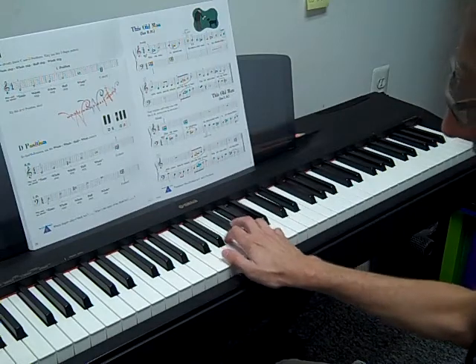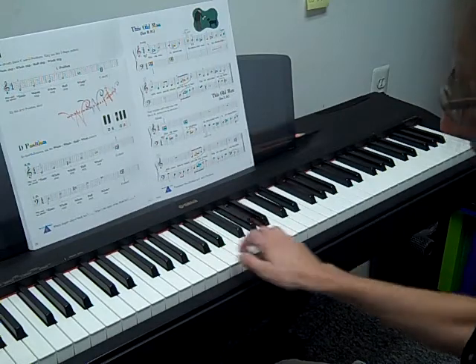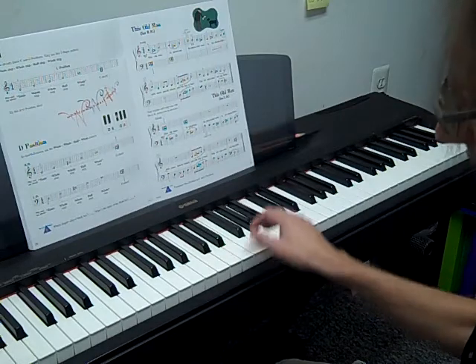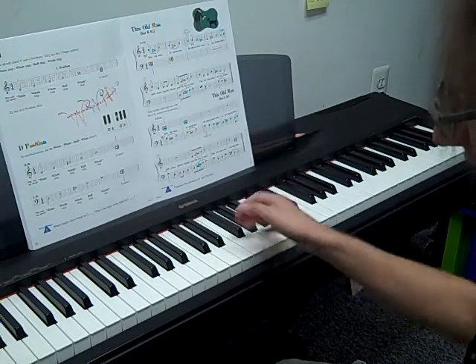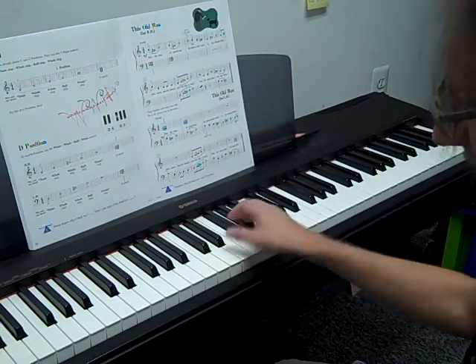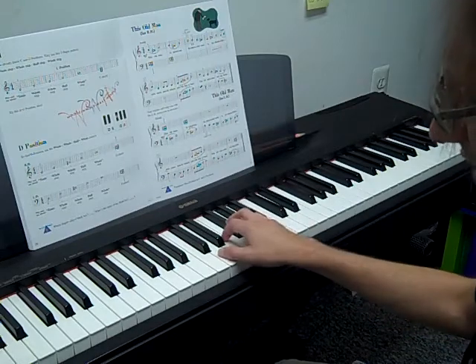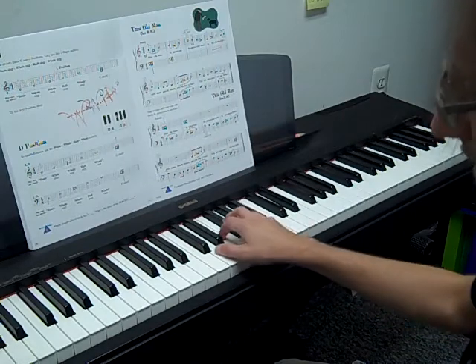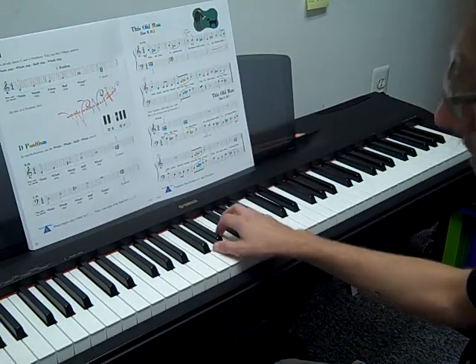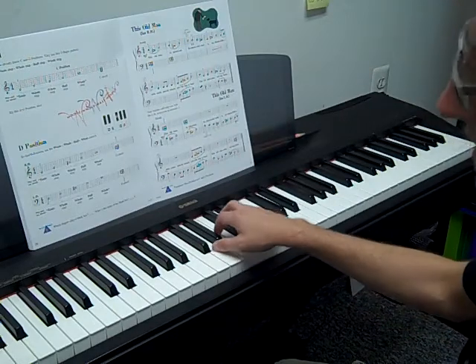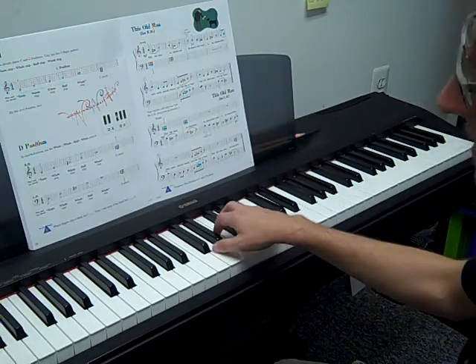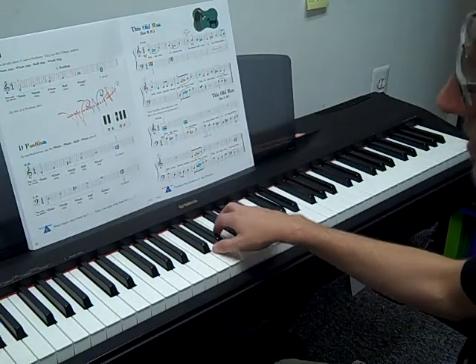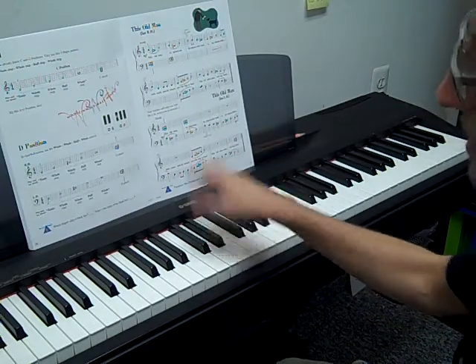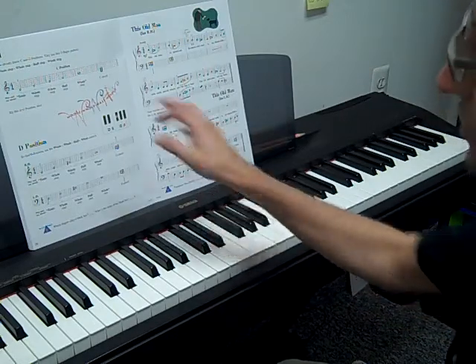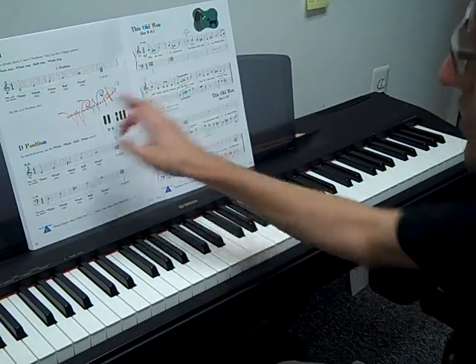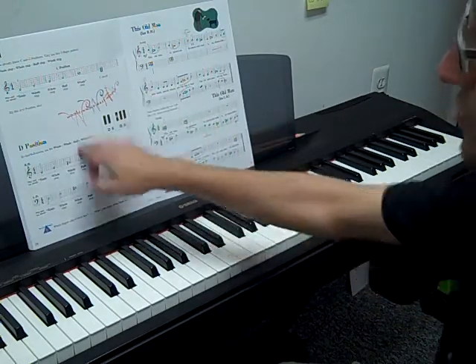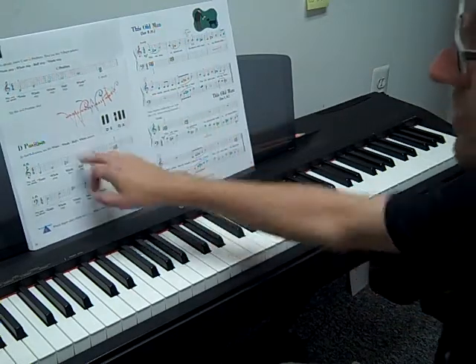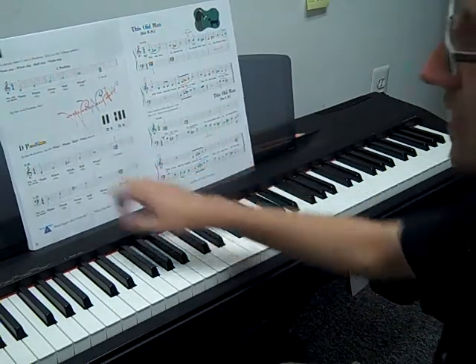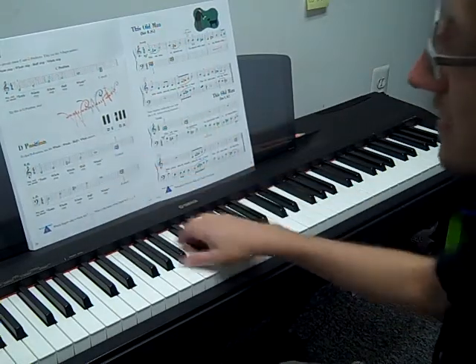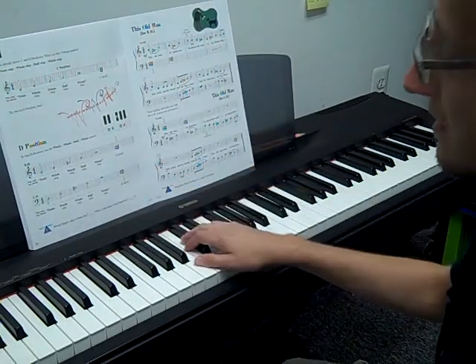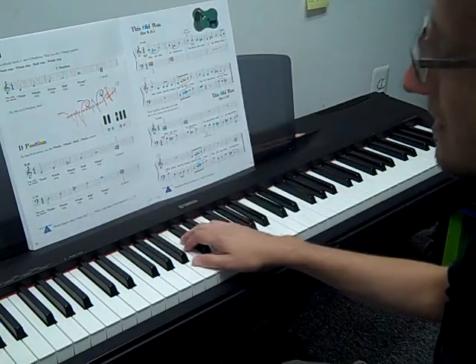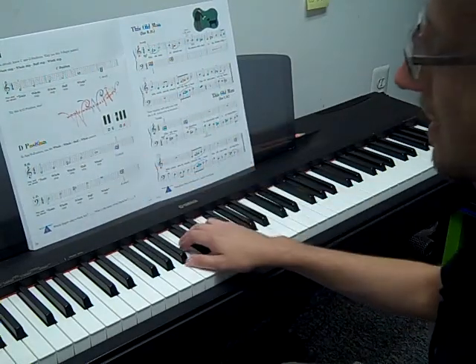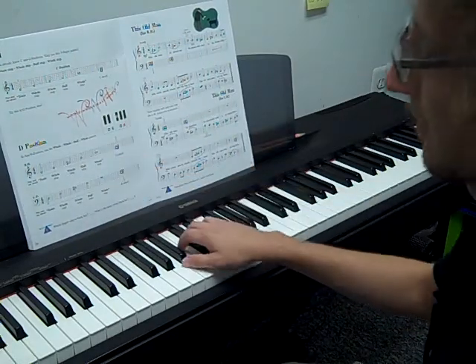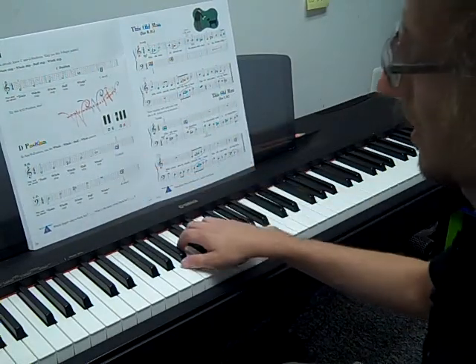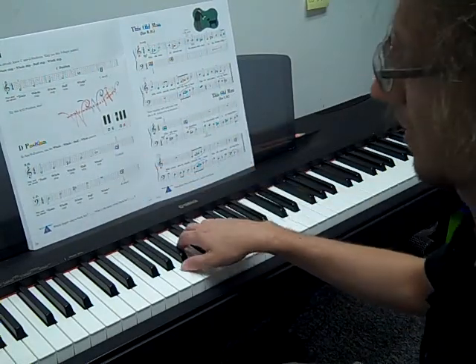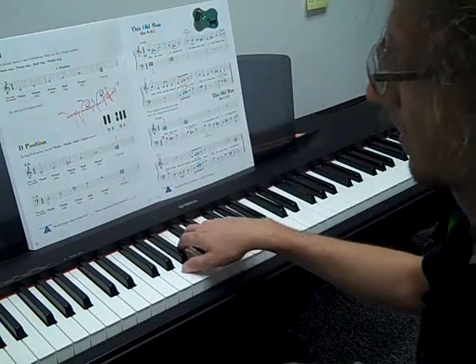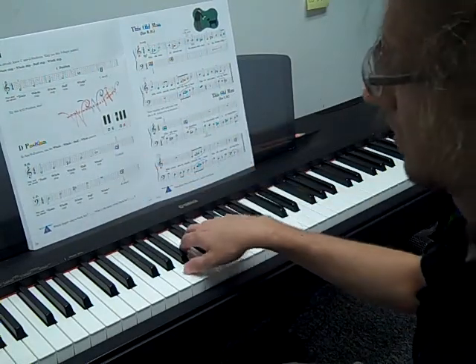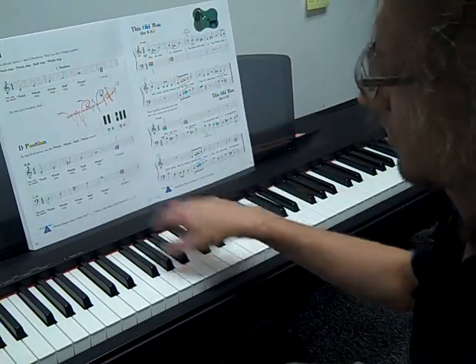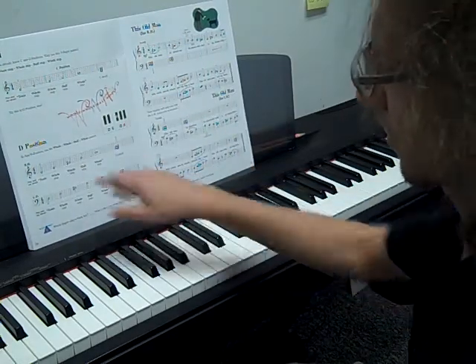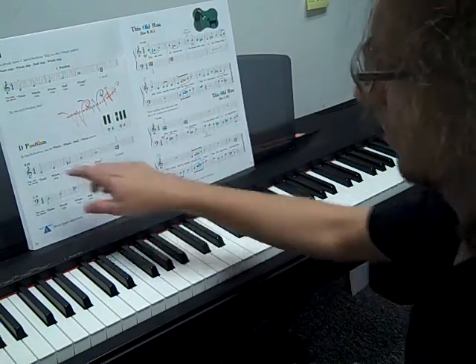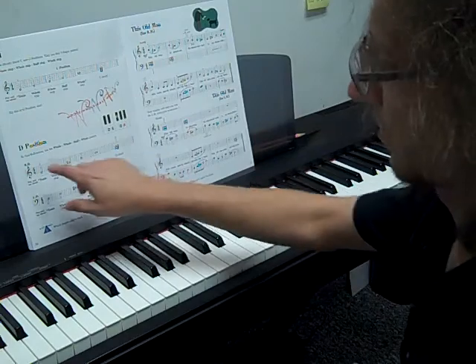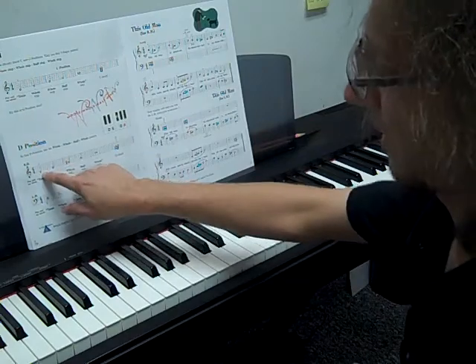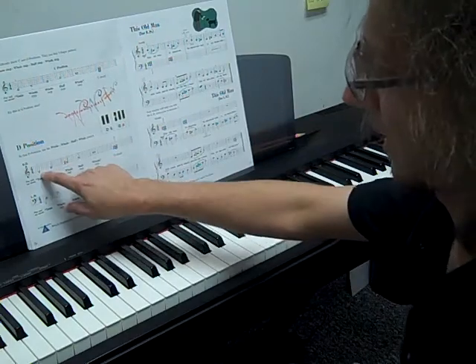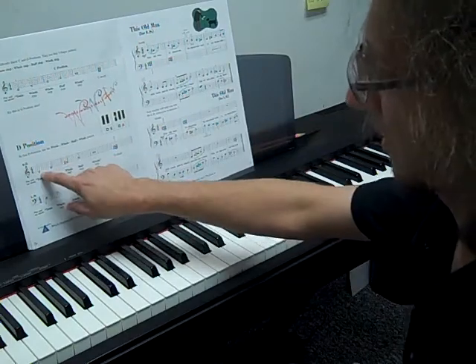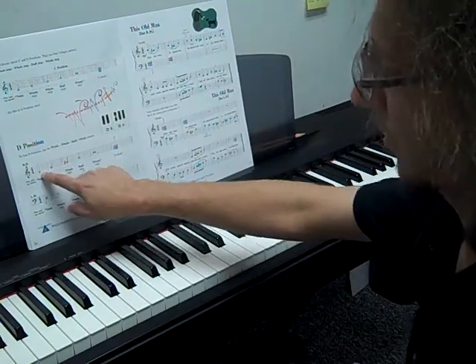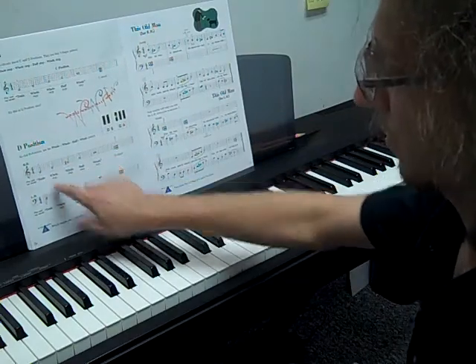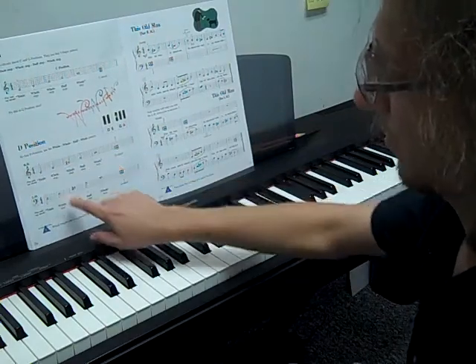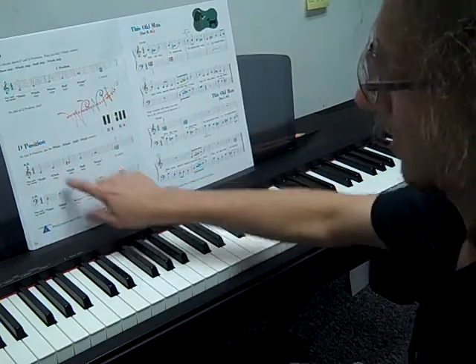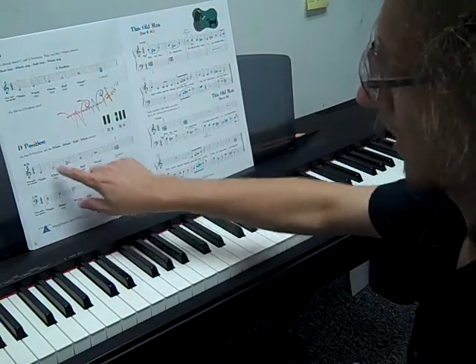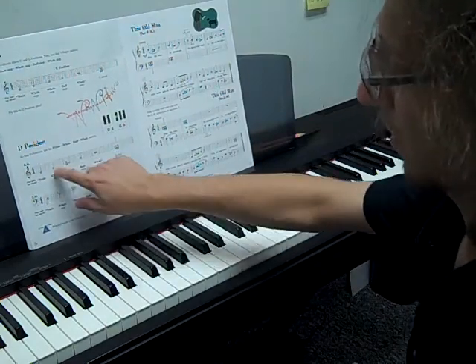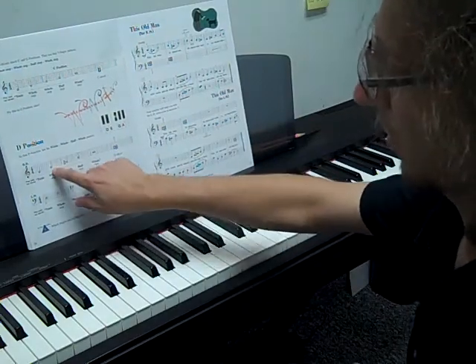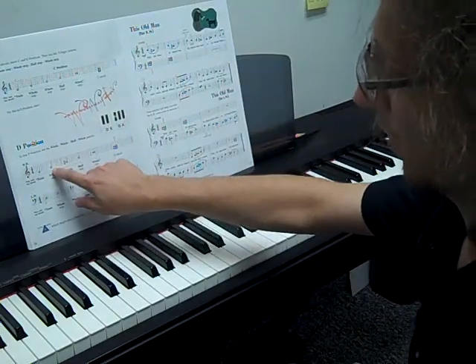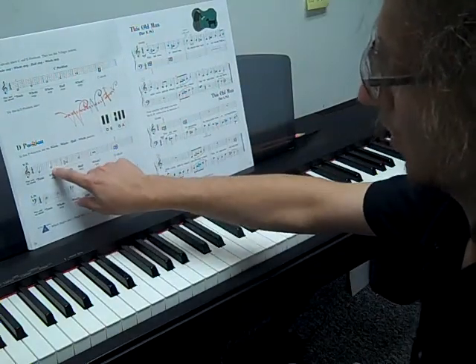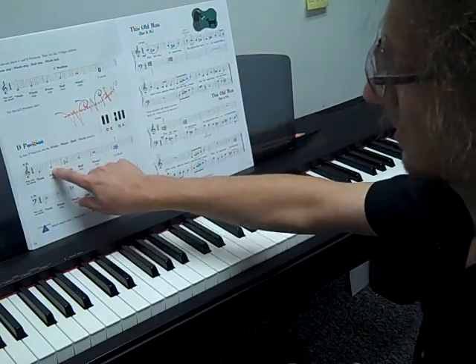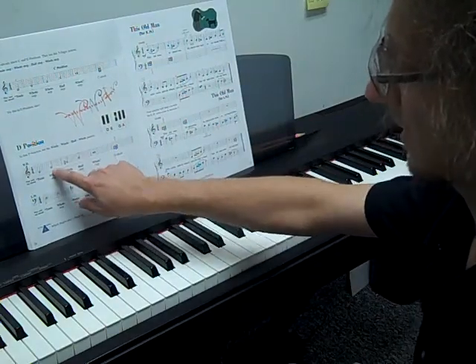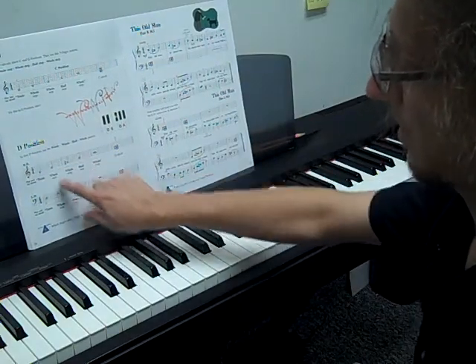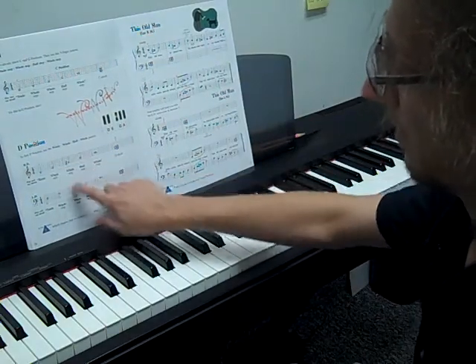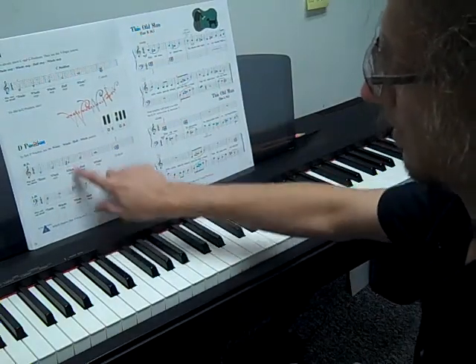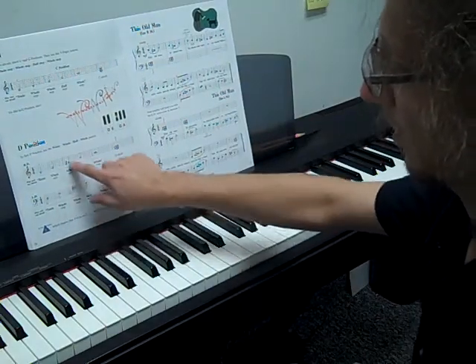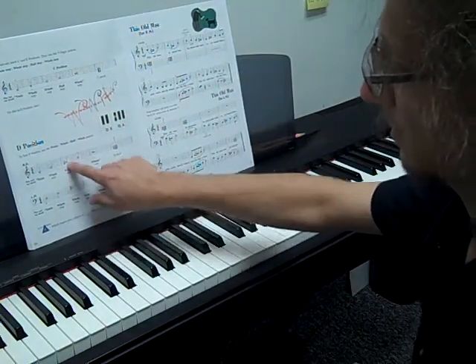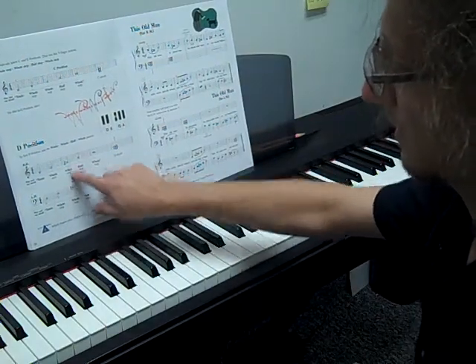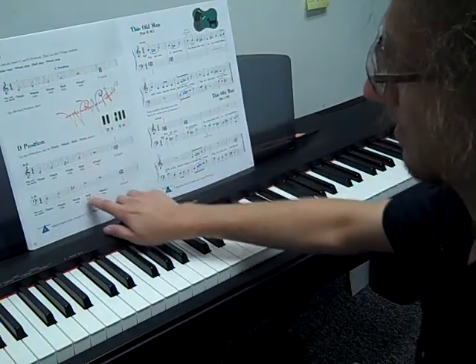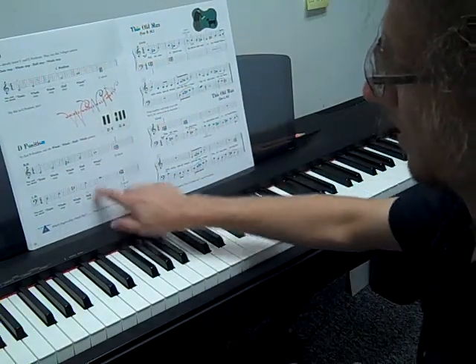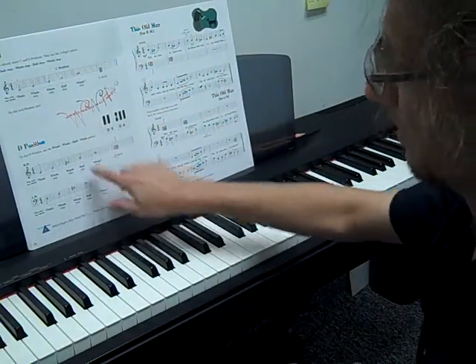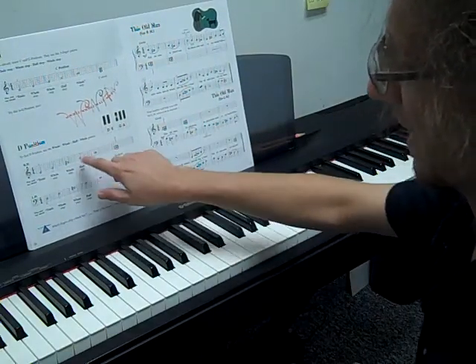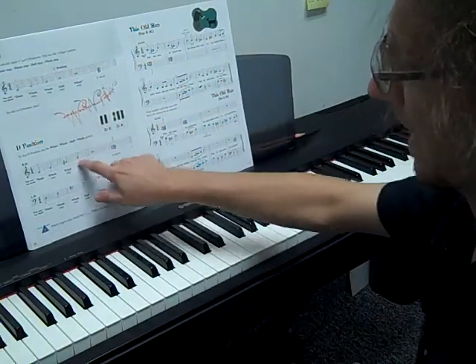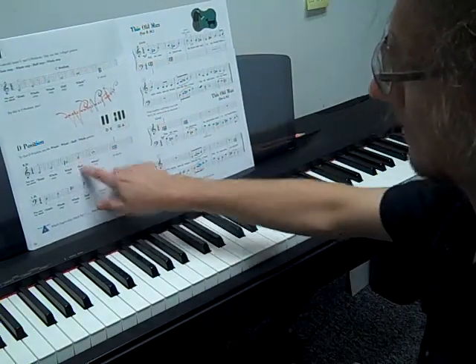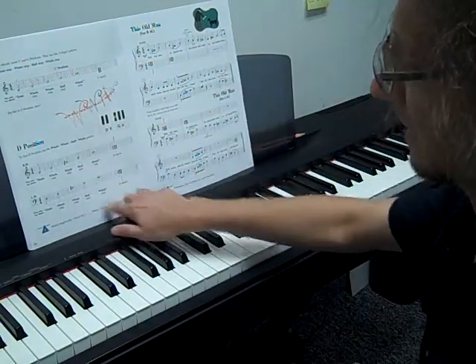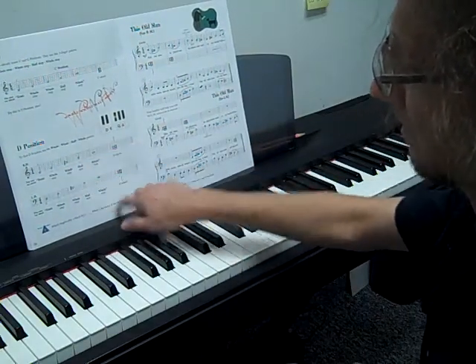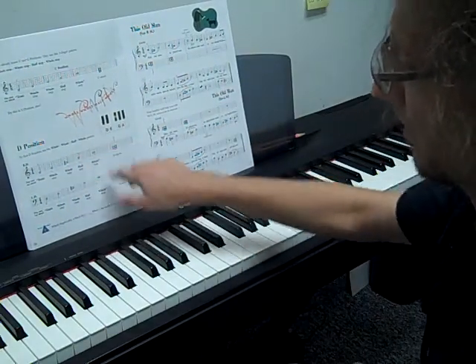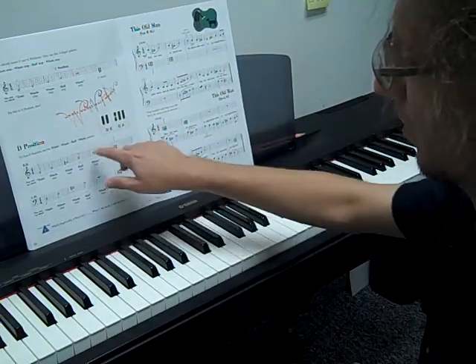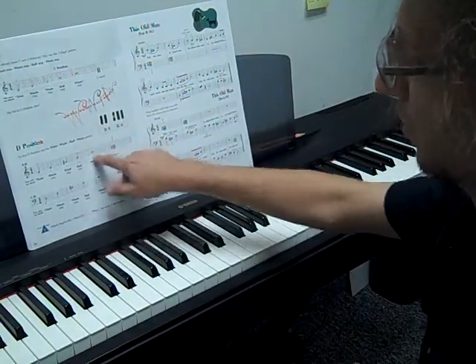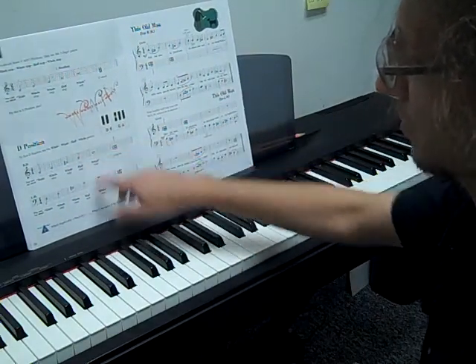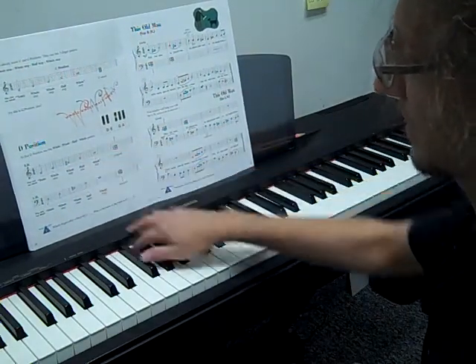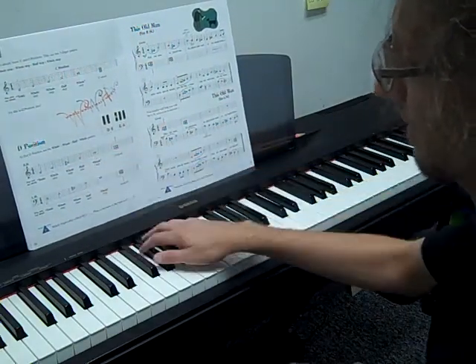In this case, that was the D position, just like you see down there. So you play a note, then whole step up, whole step up, half step, whole step.